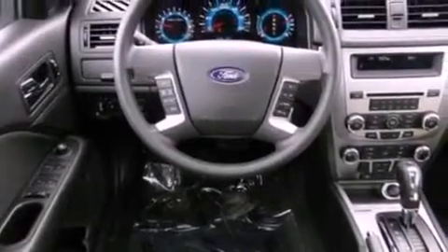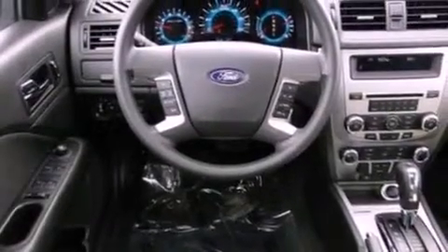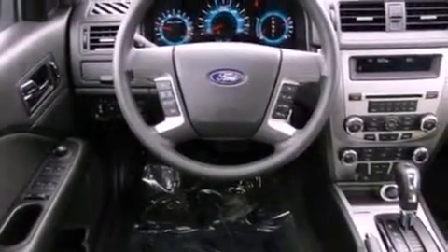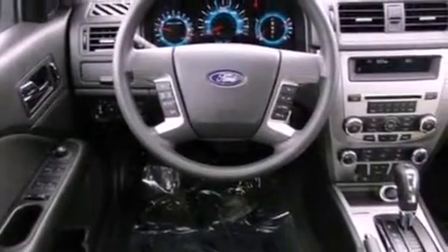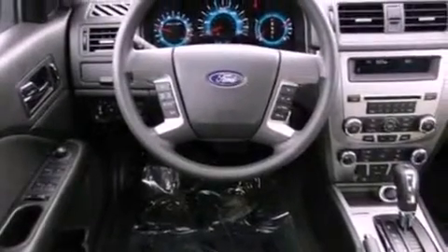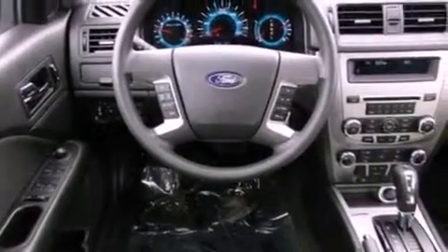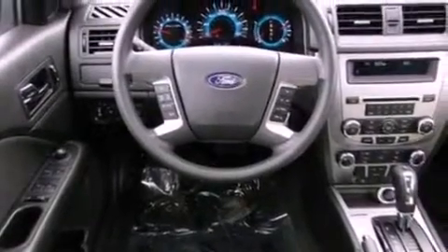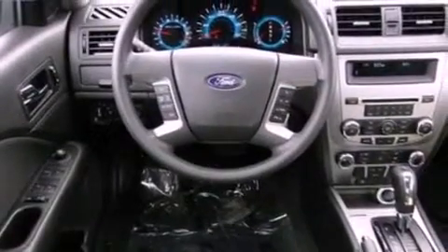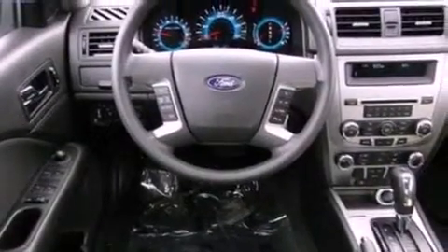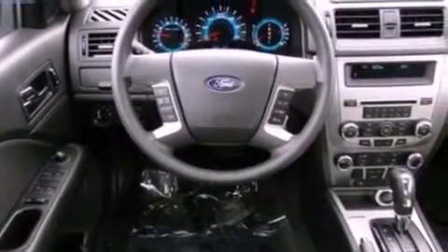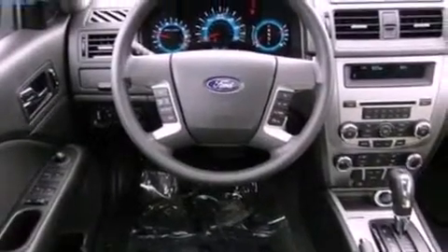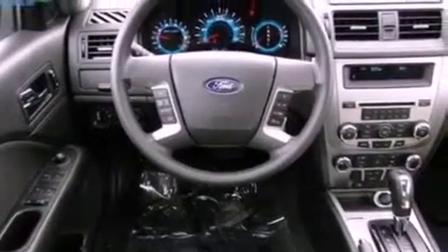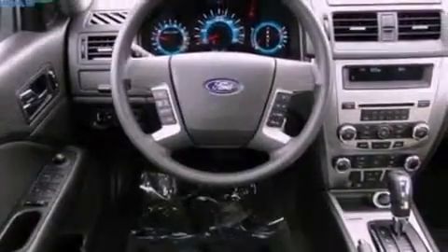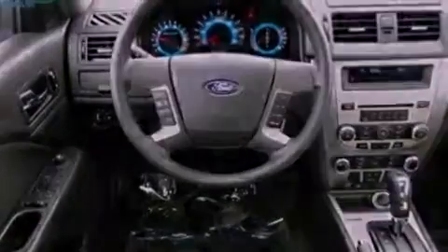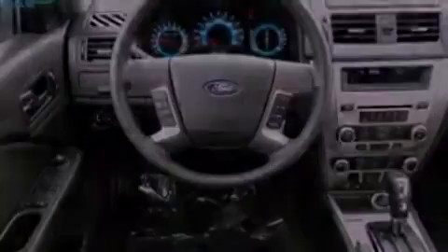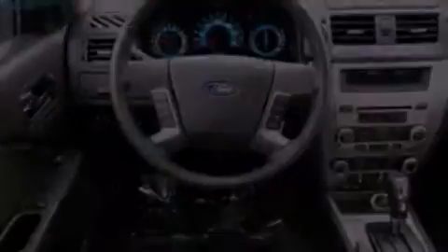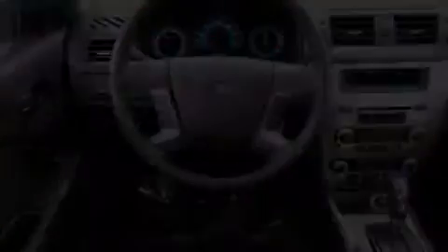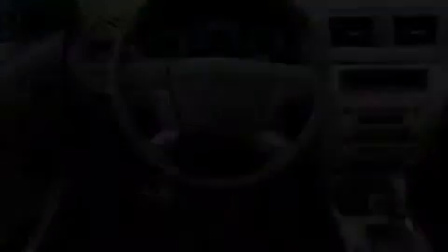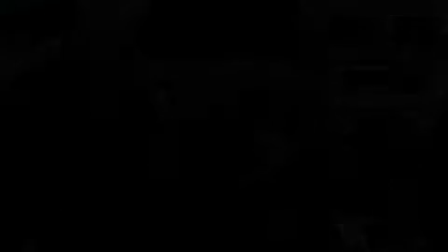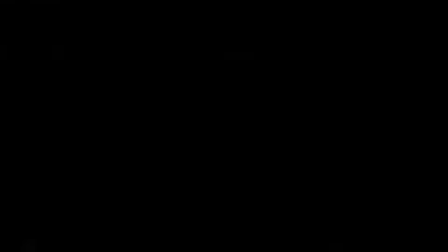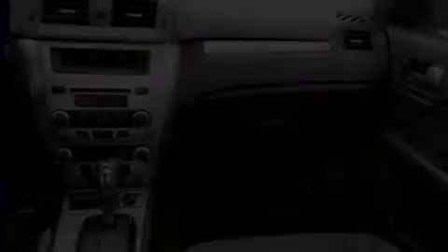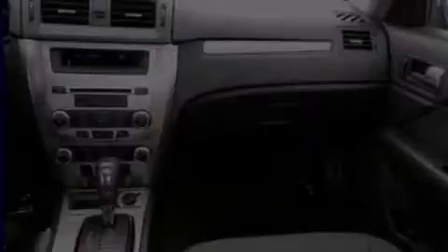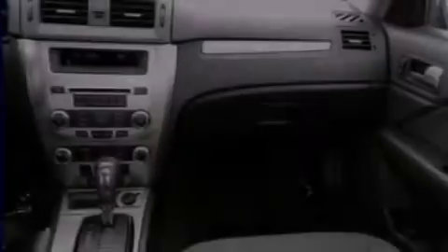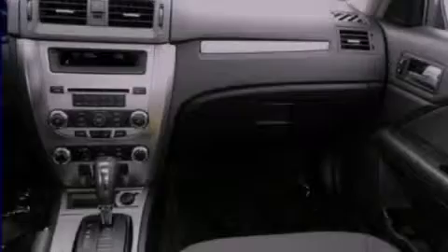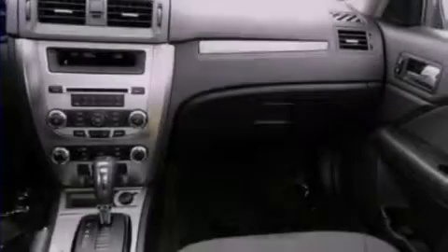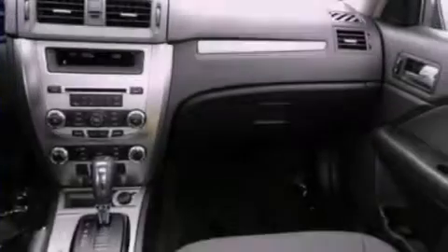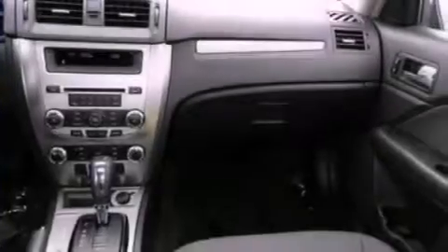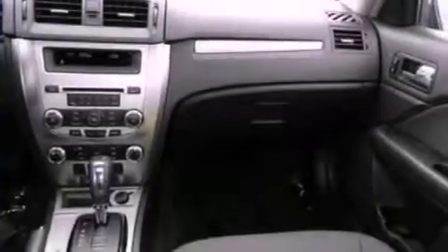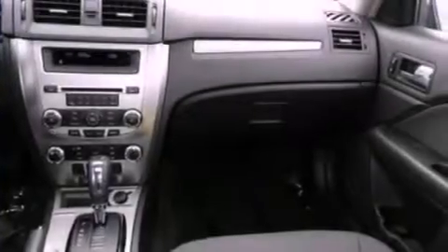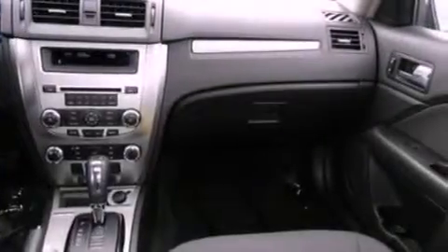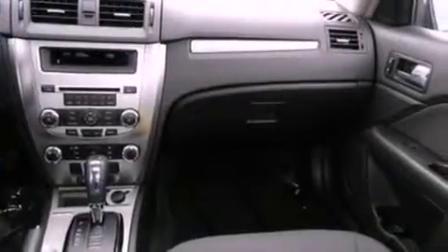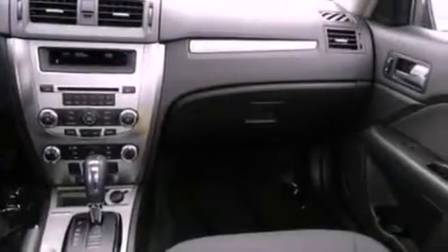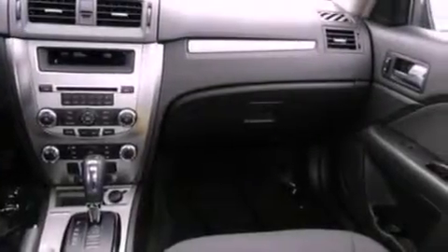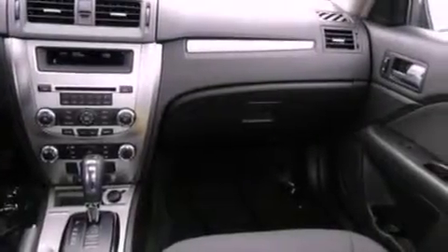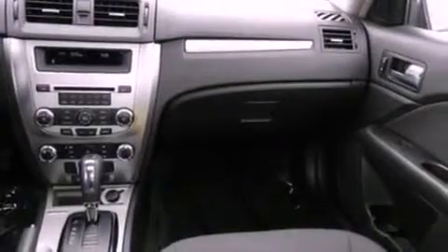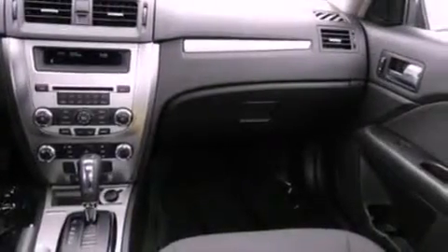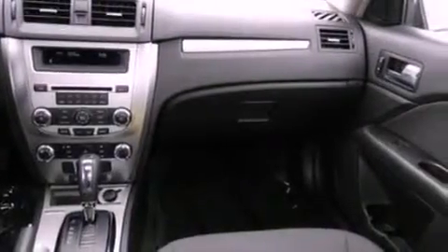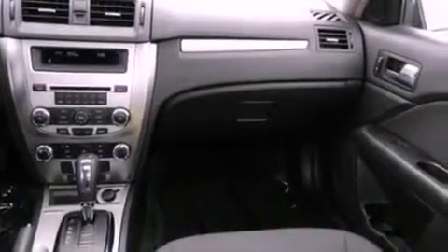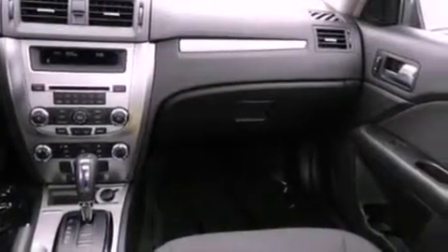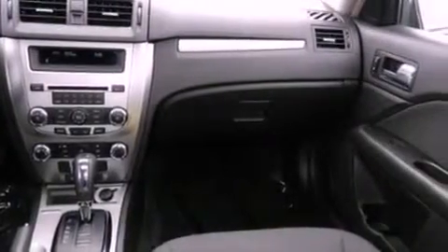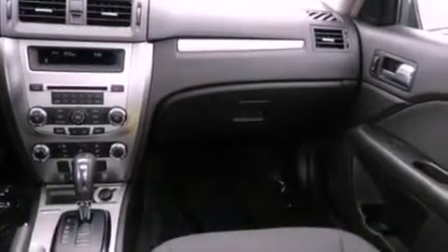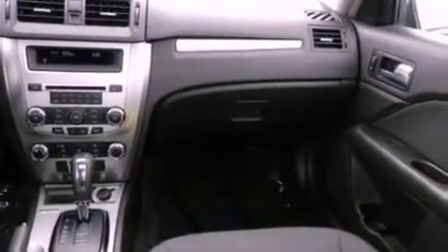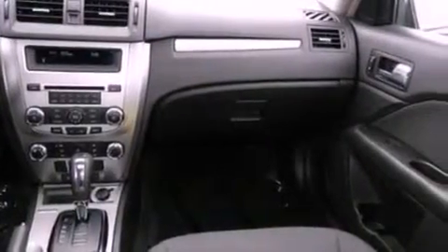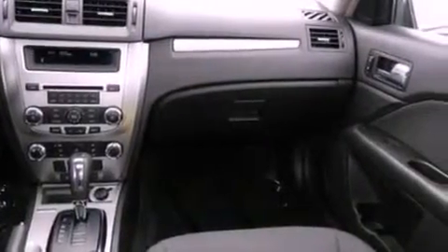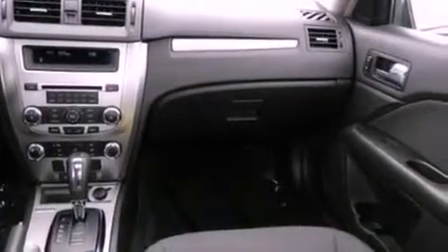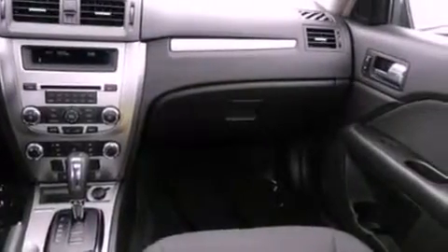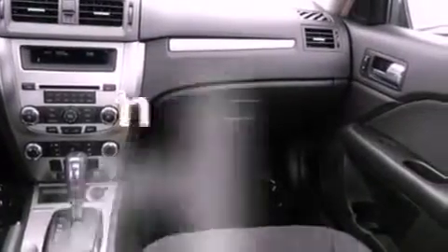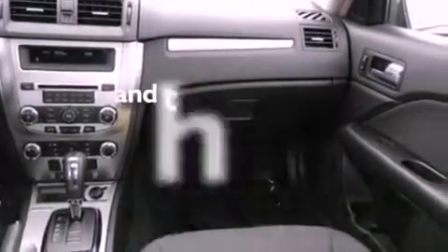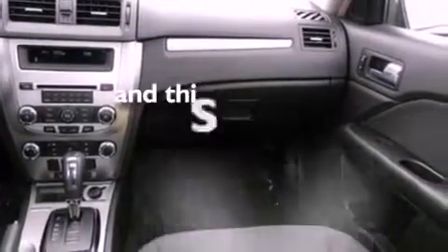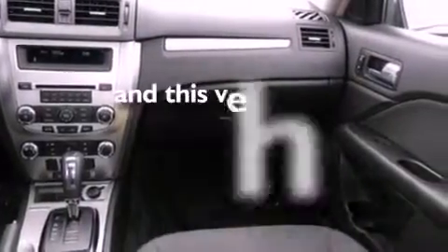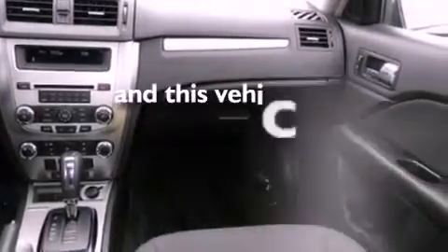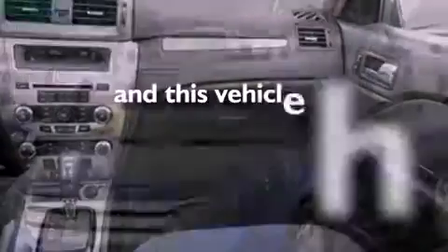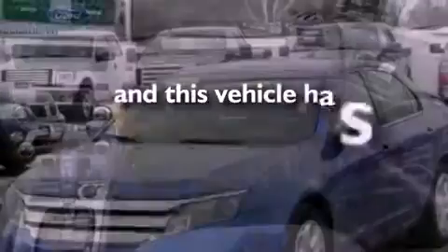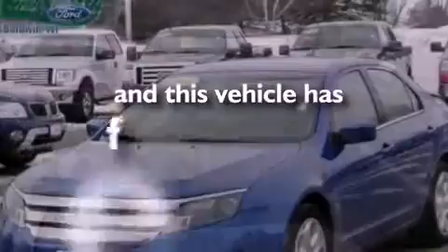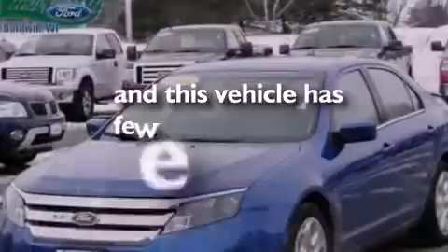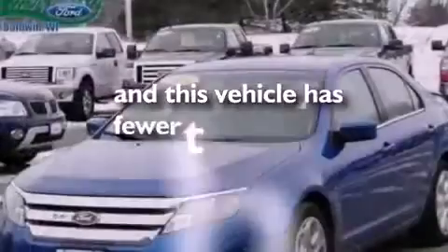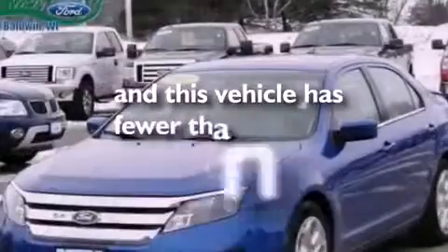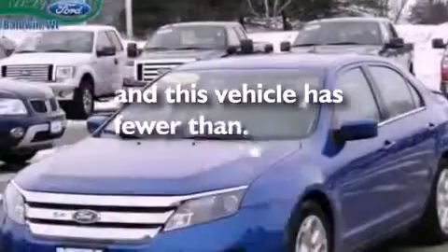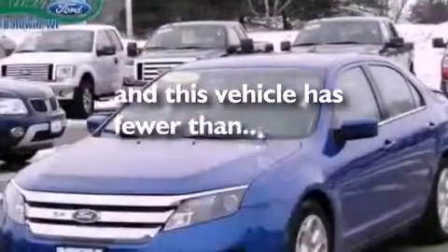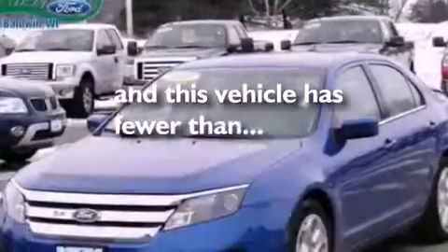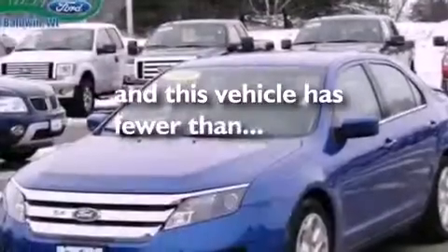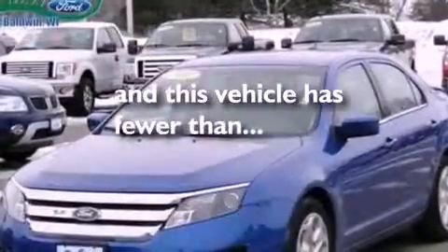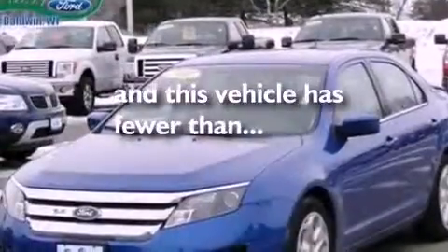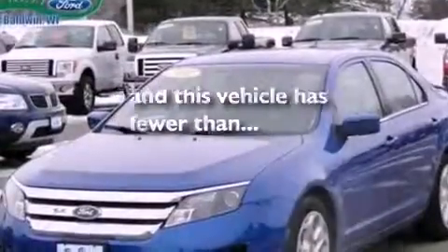A security system, dusk sensing headlights, full power accessories, and this vehicle has less than 32,000 miles.